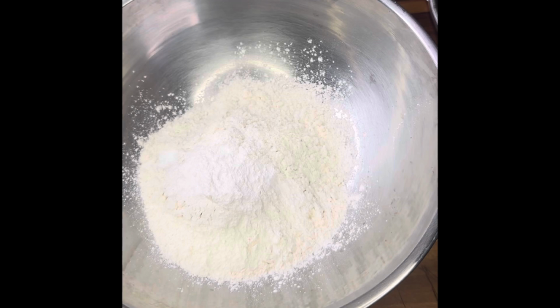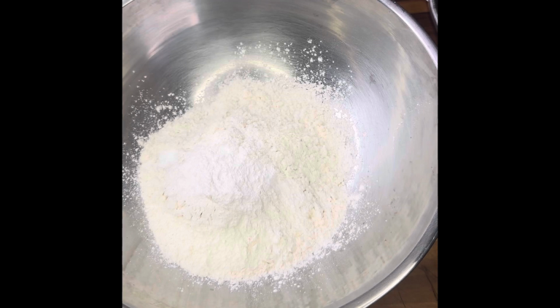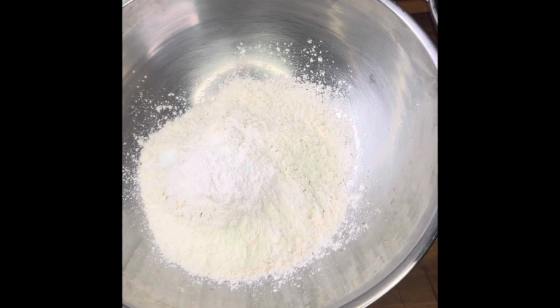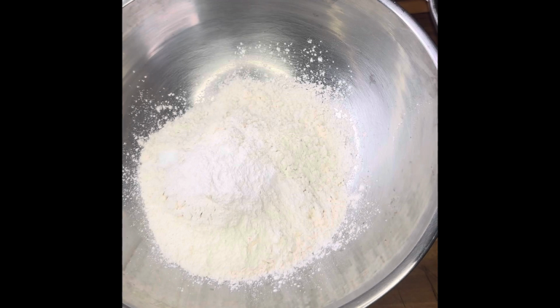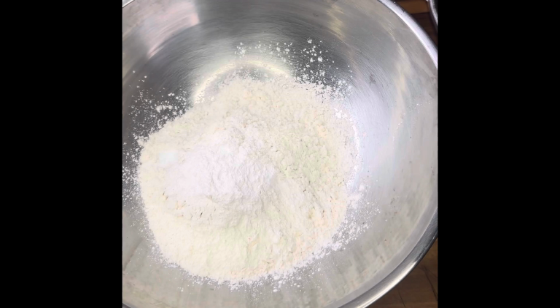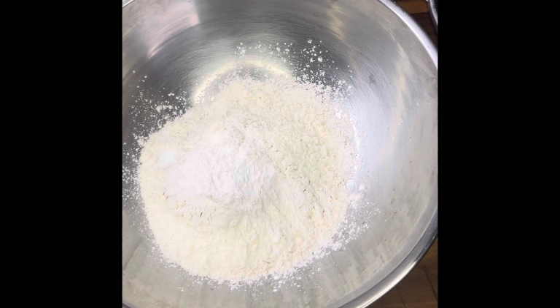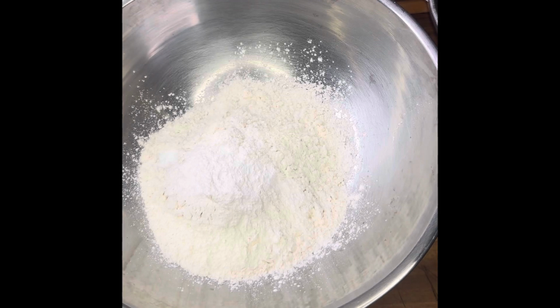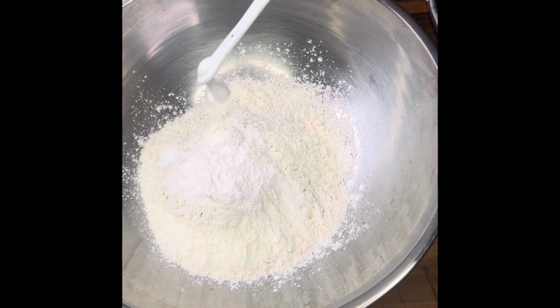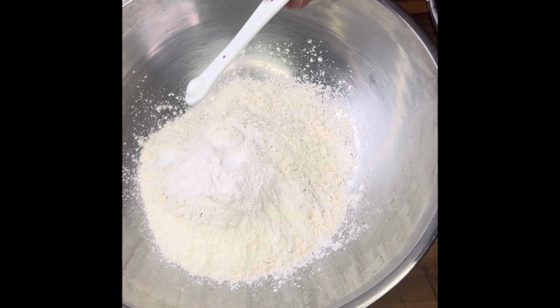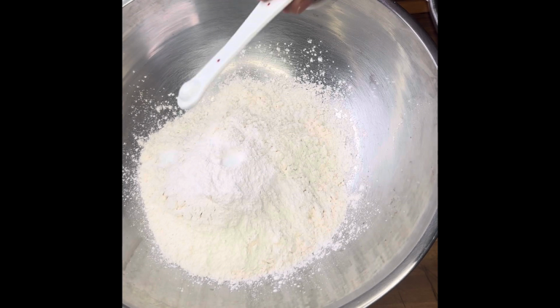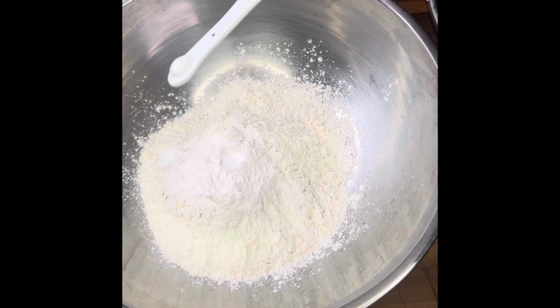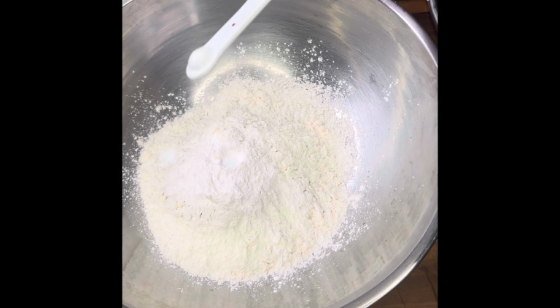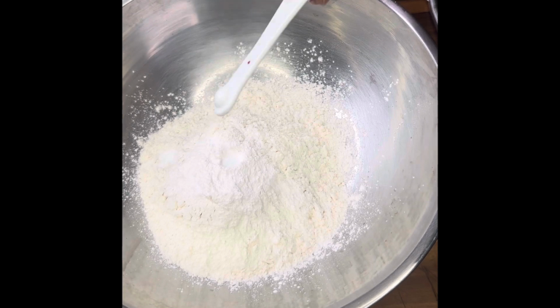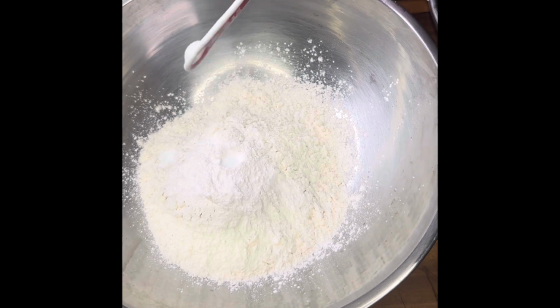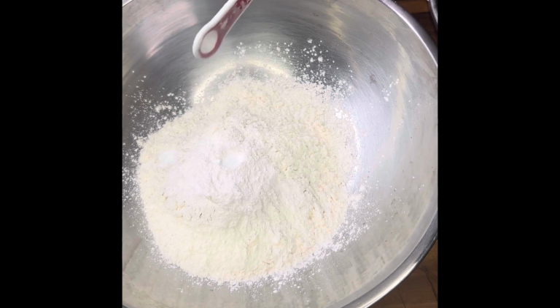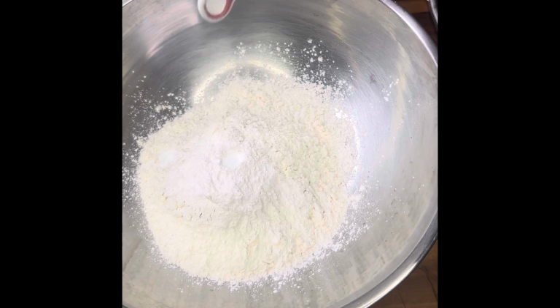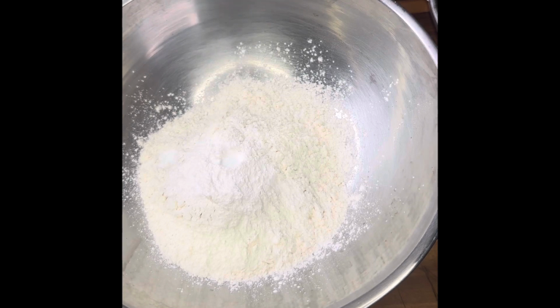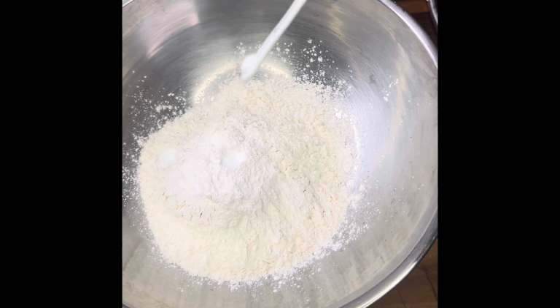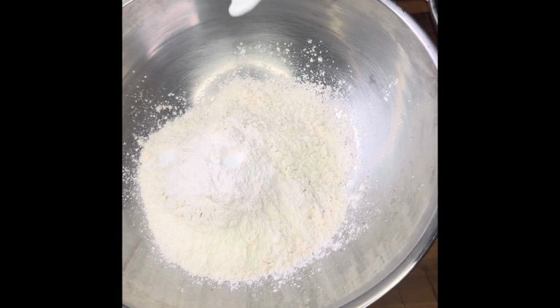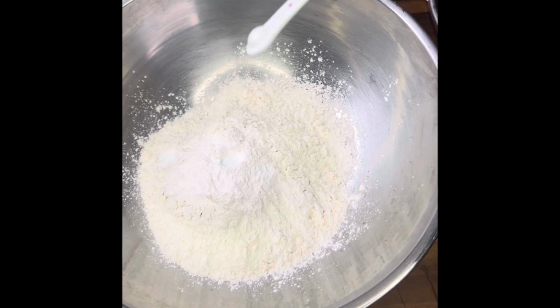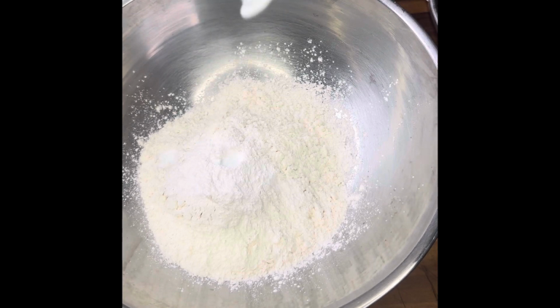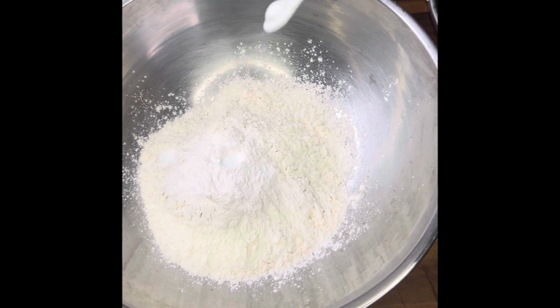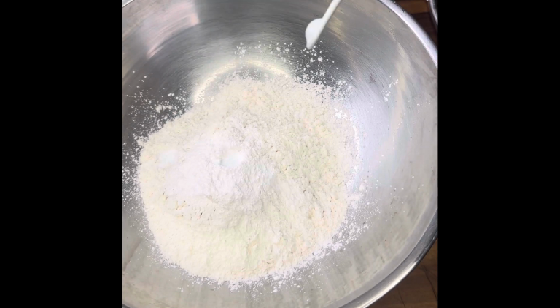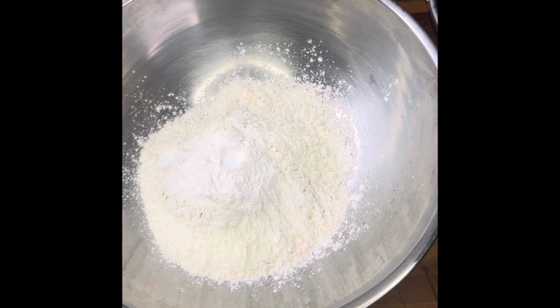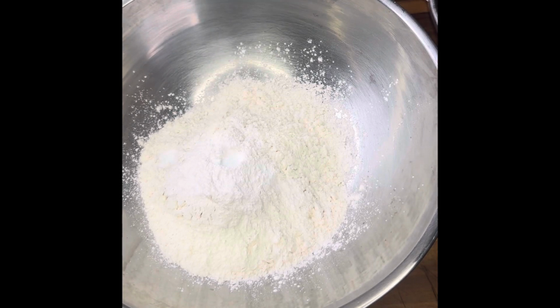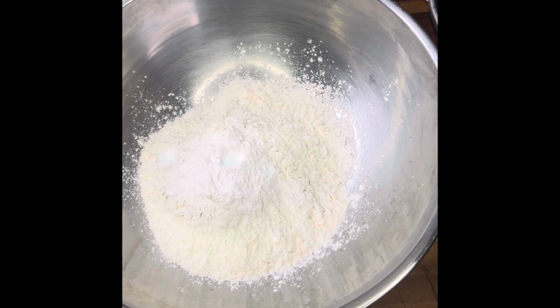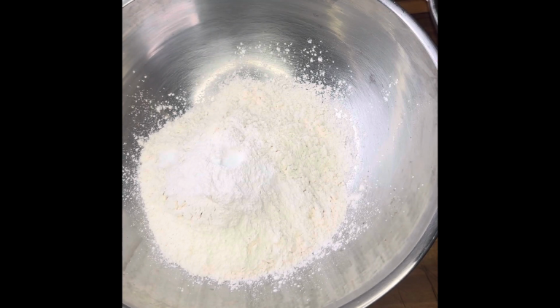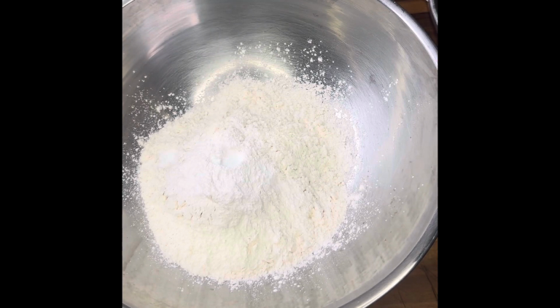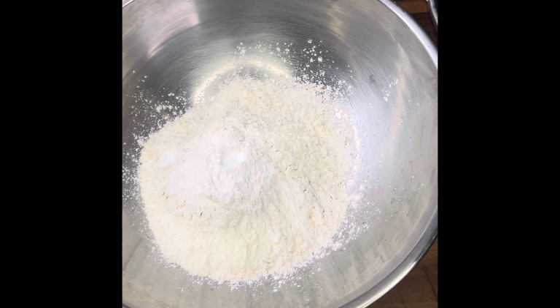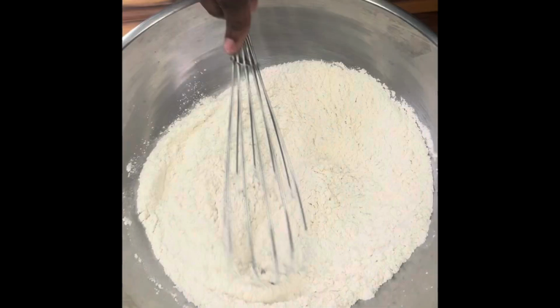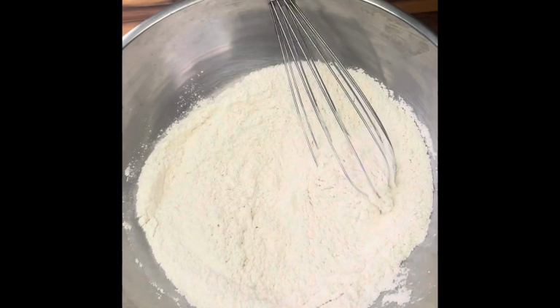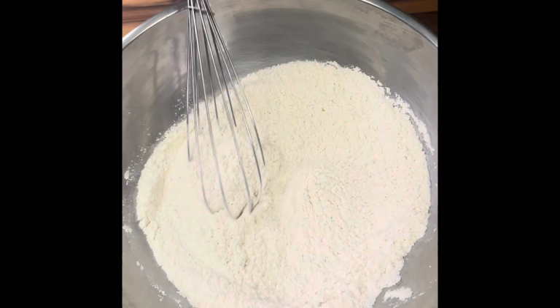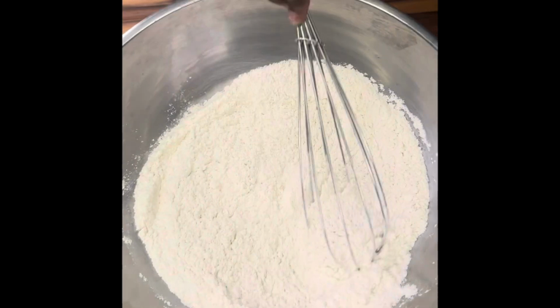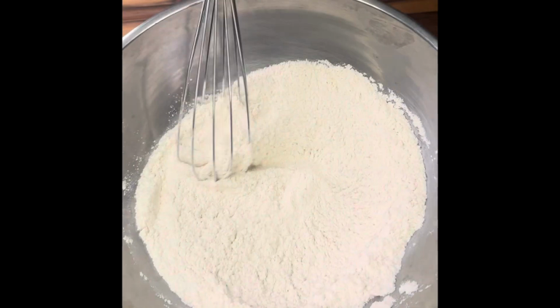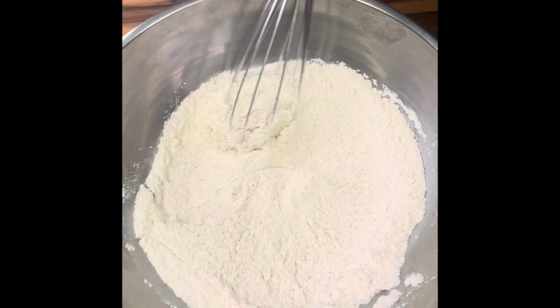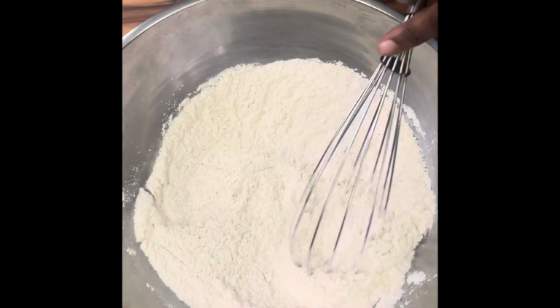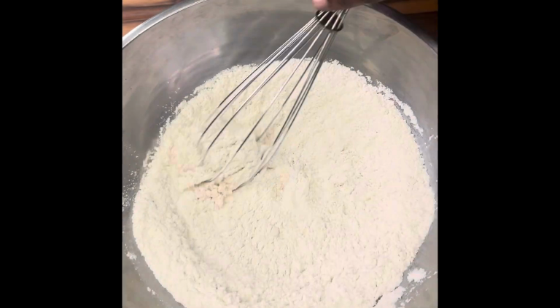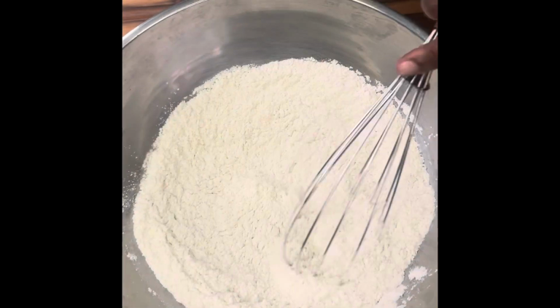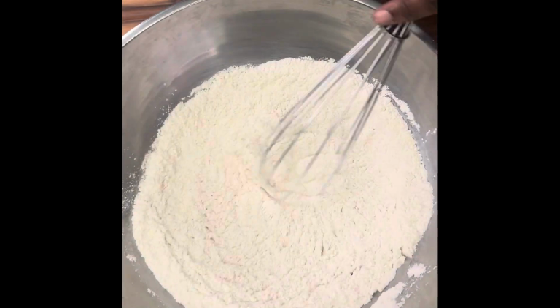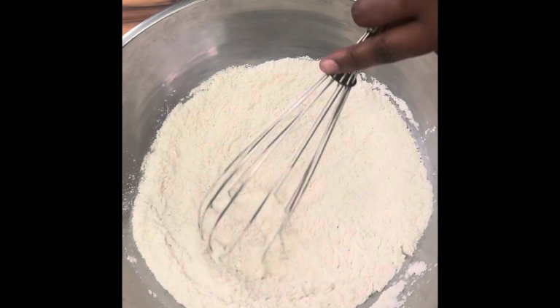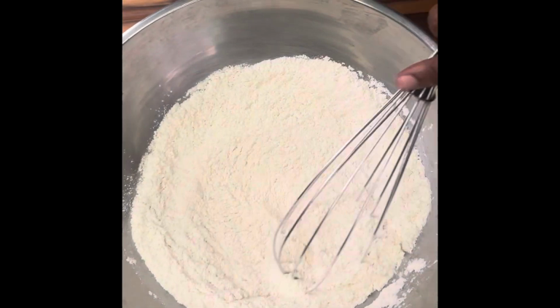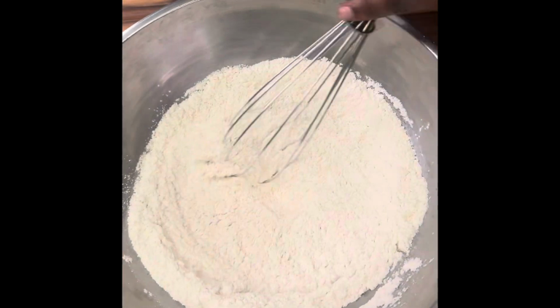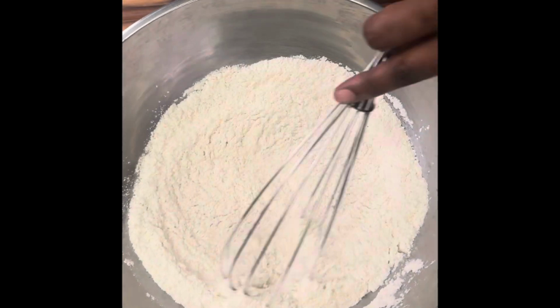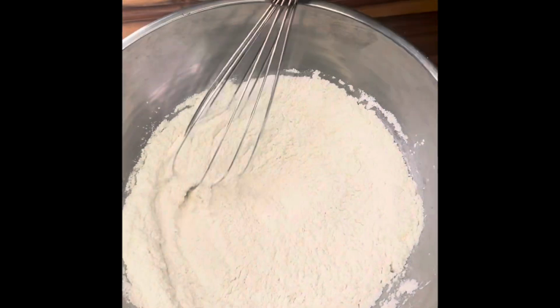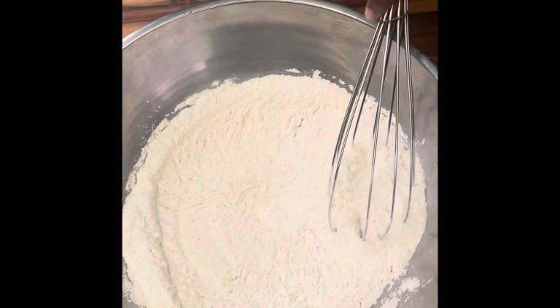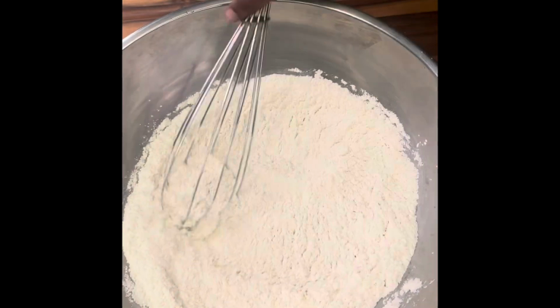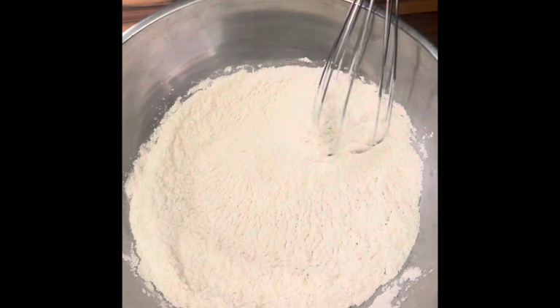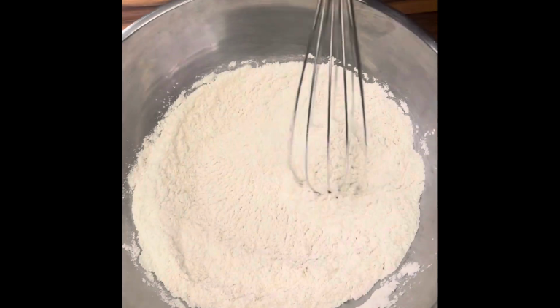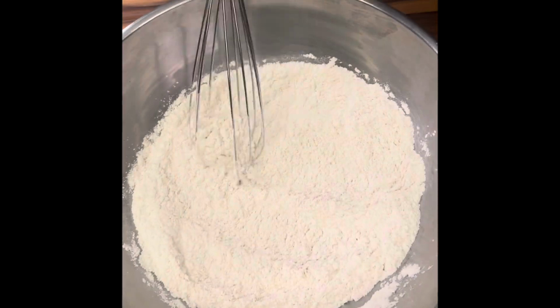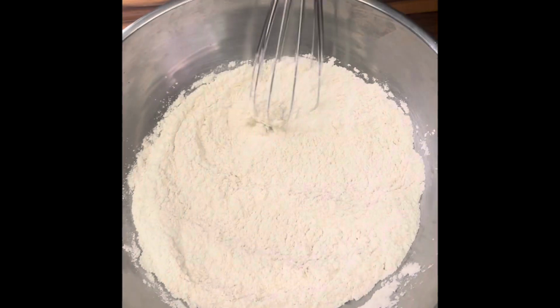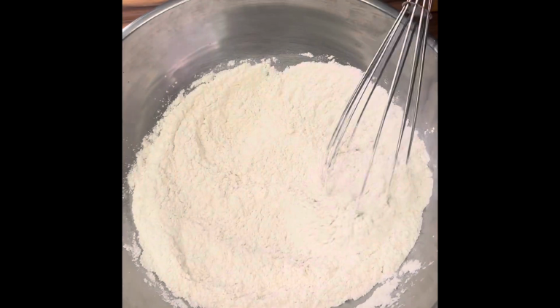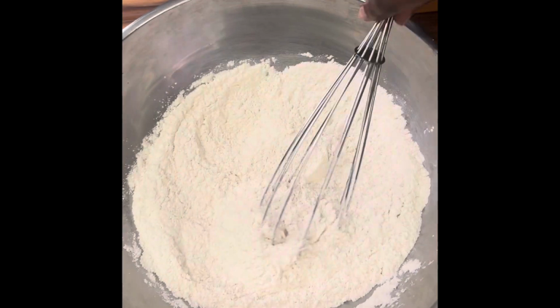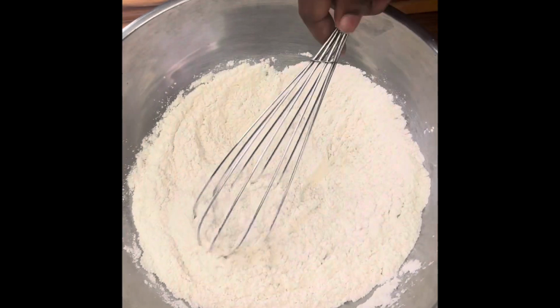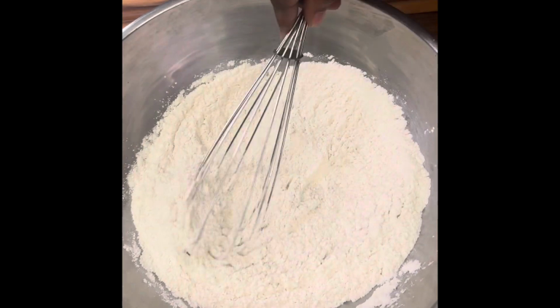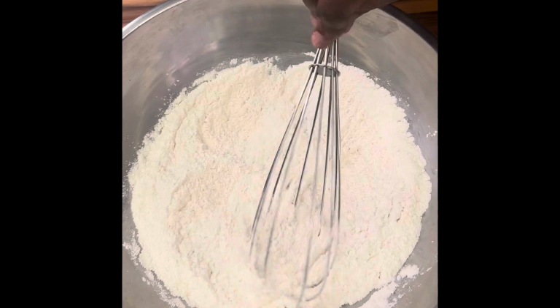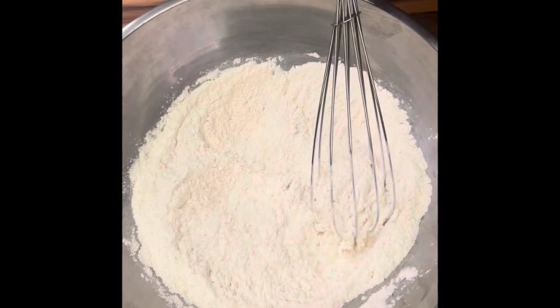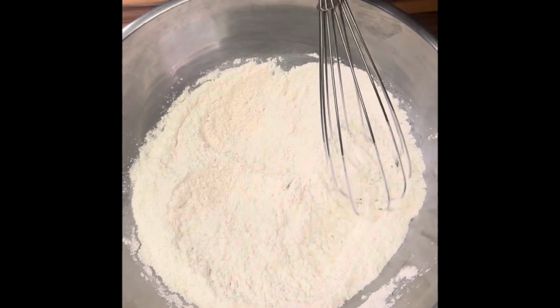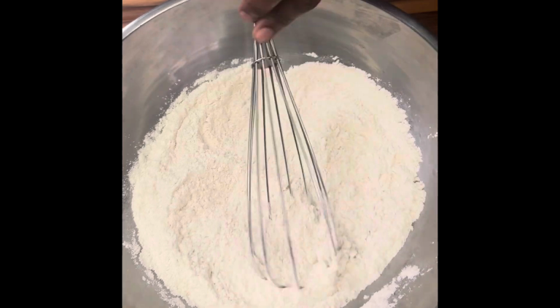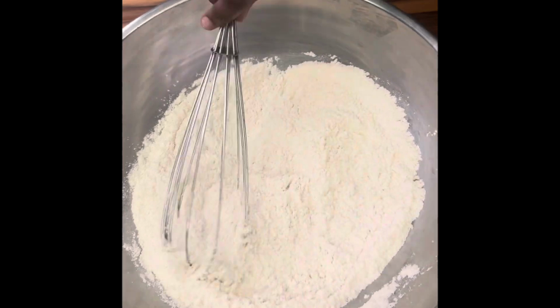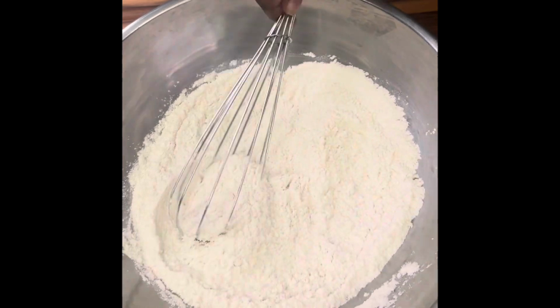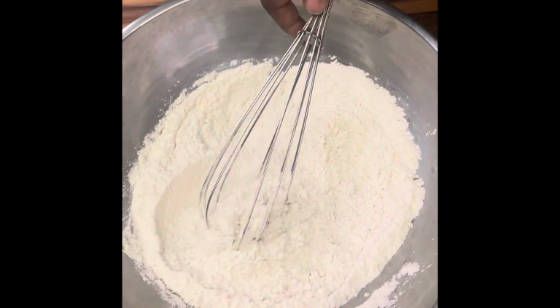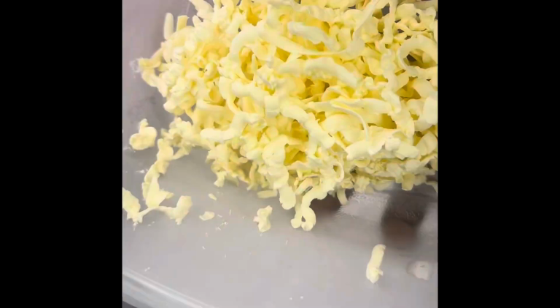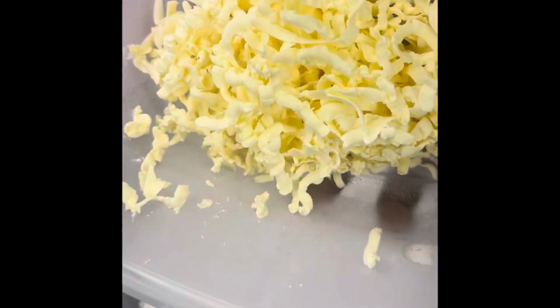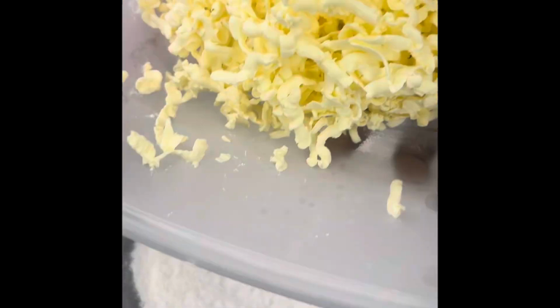Be sure to whisk this up really good. Some people like to sift it — I don't have that, so I just whisk it really good.